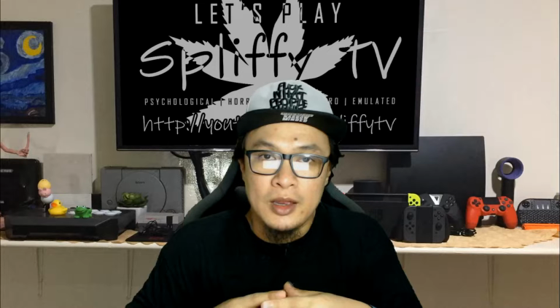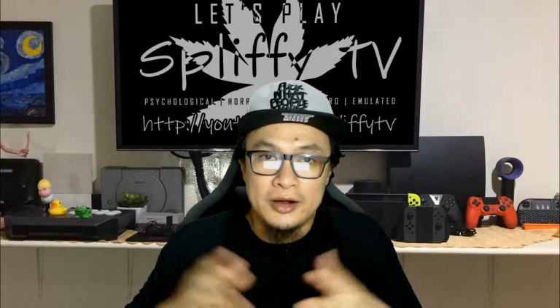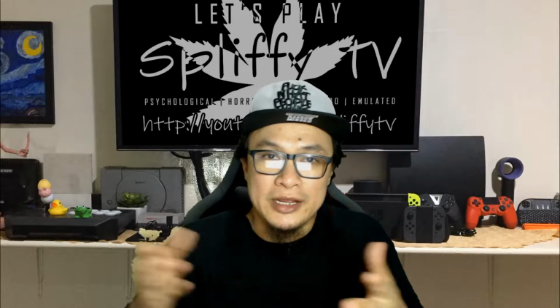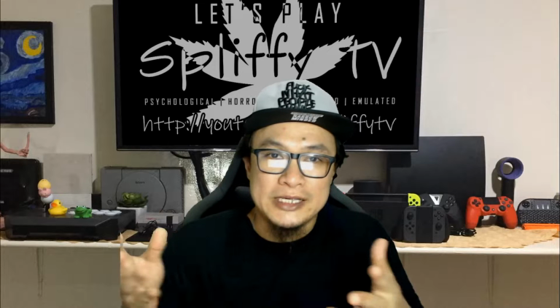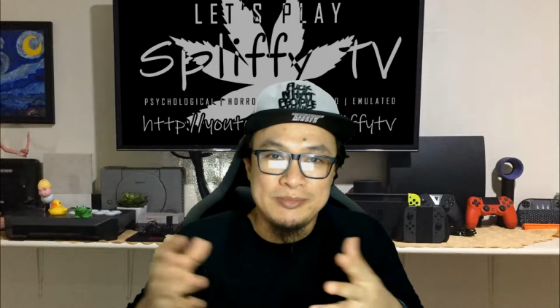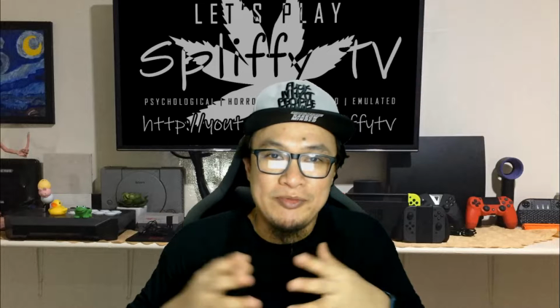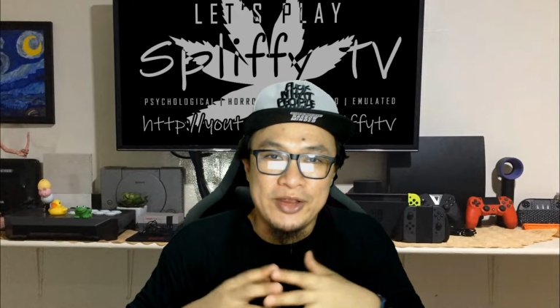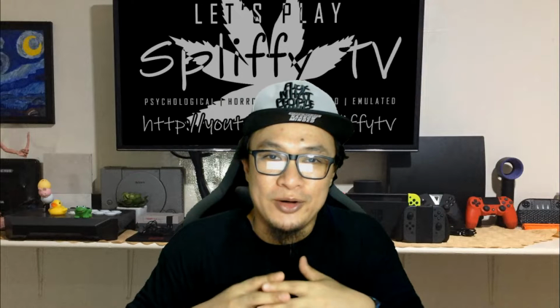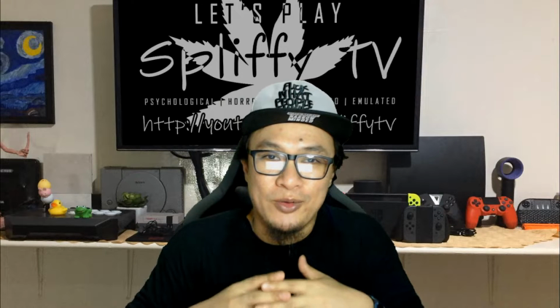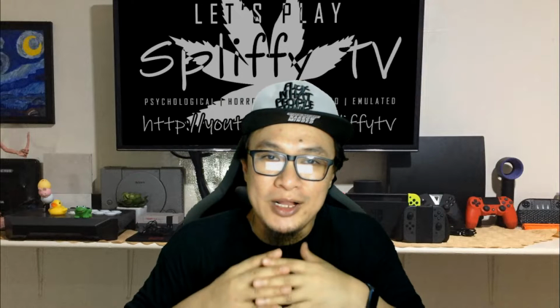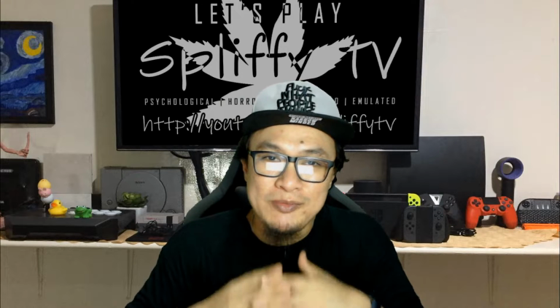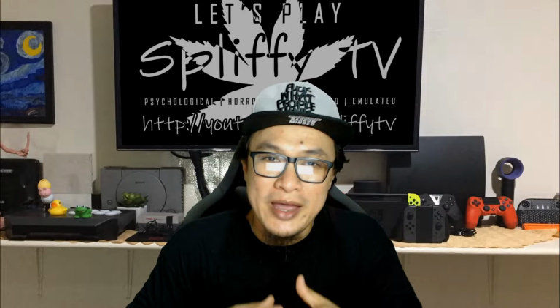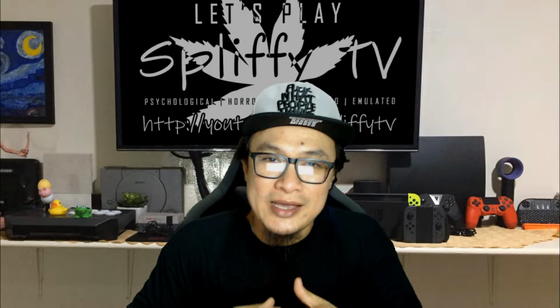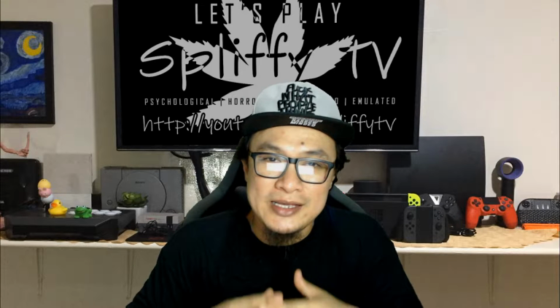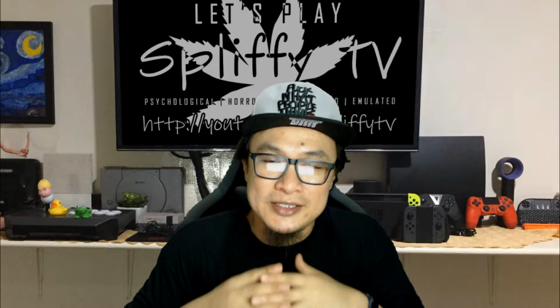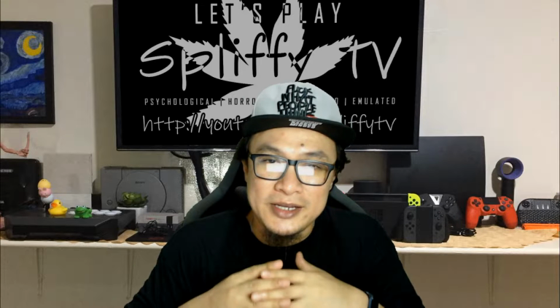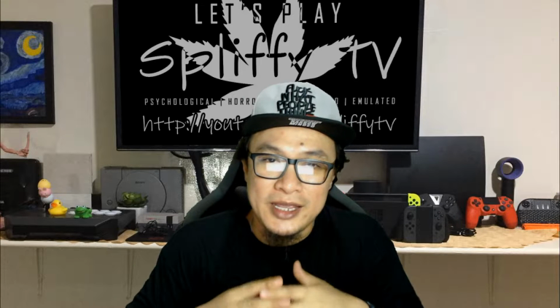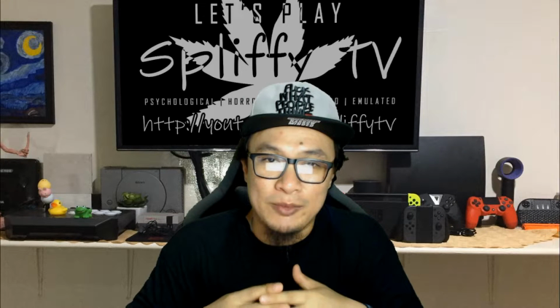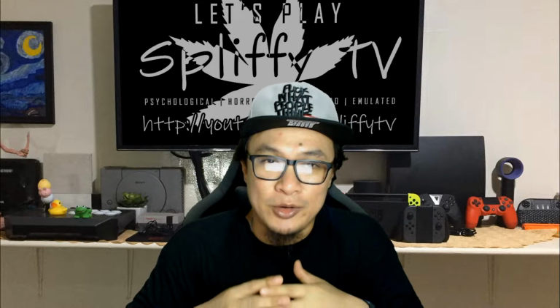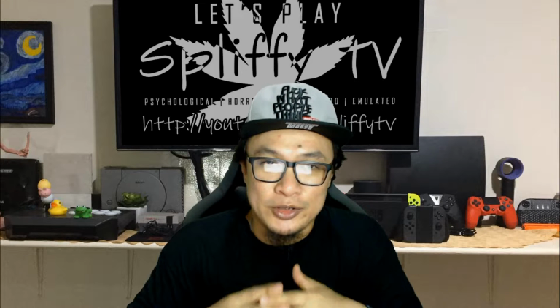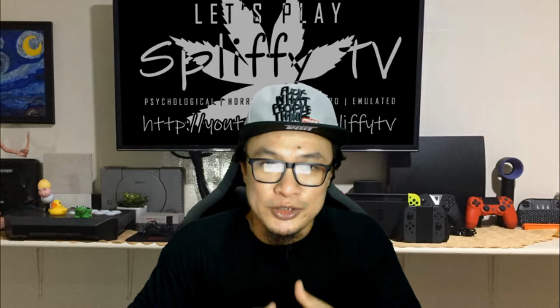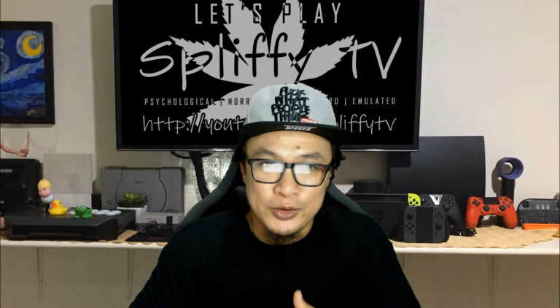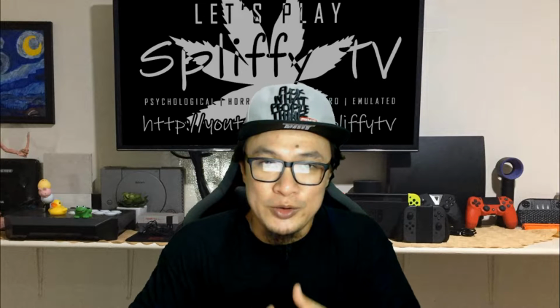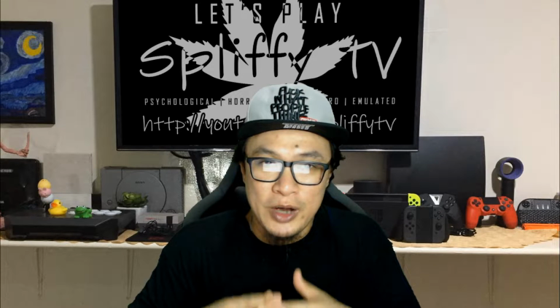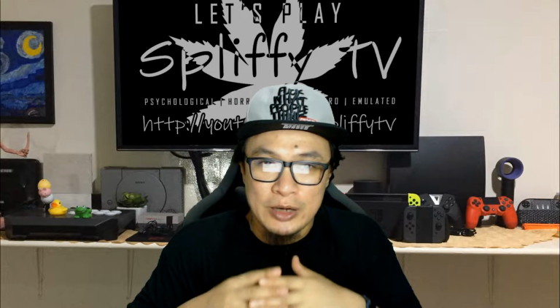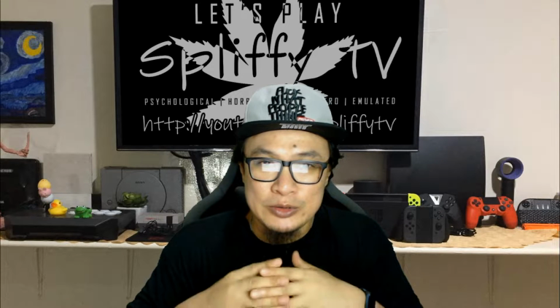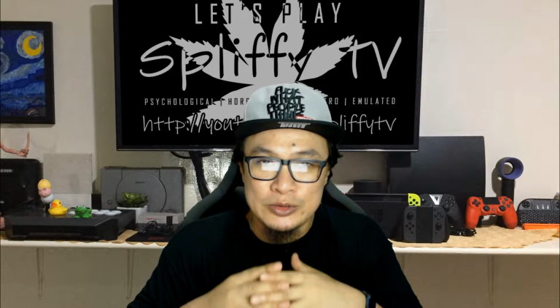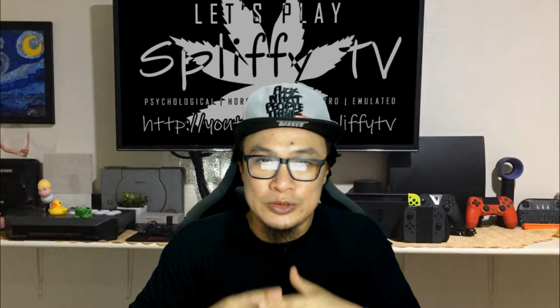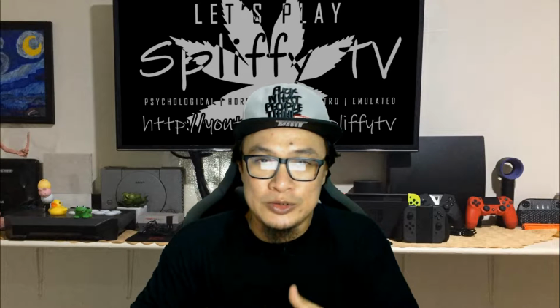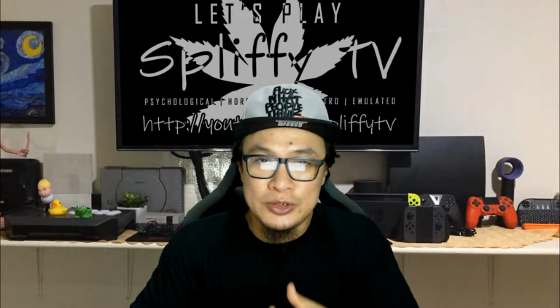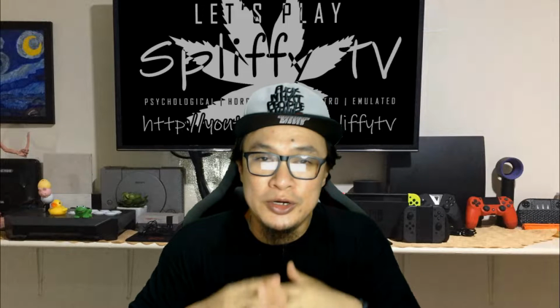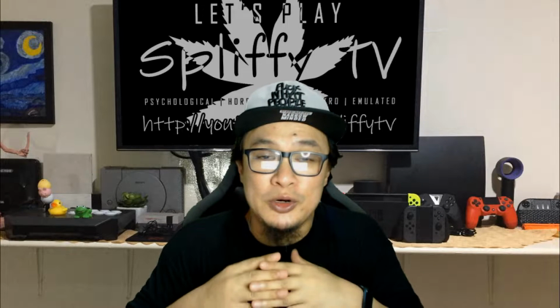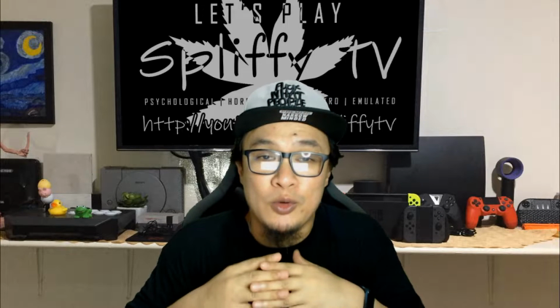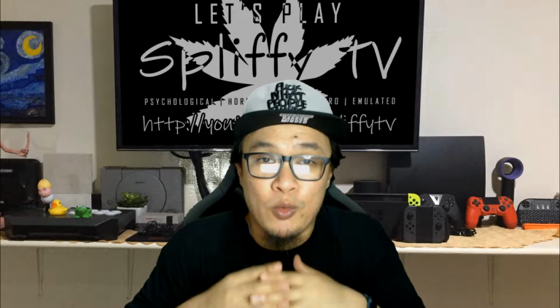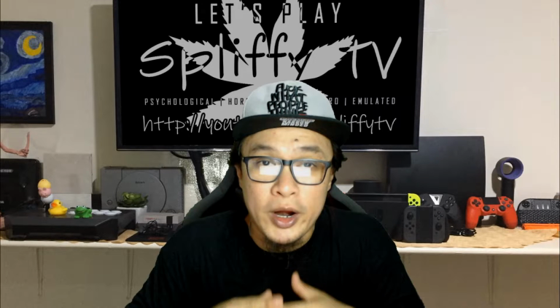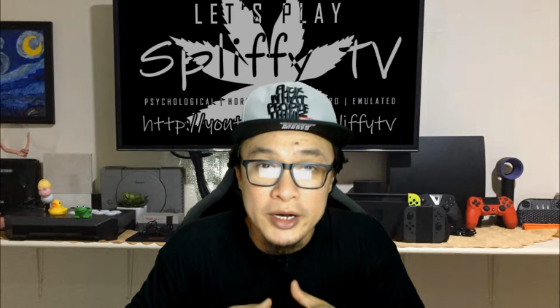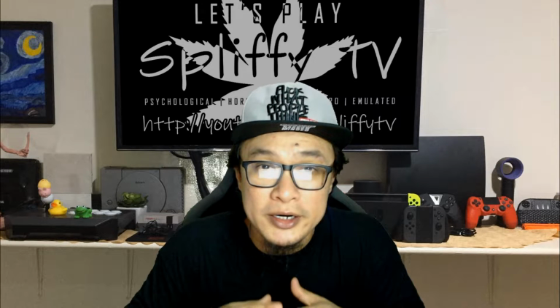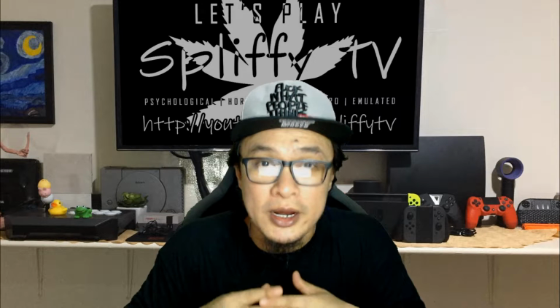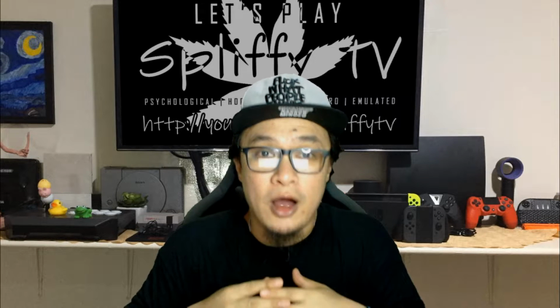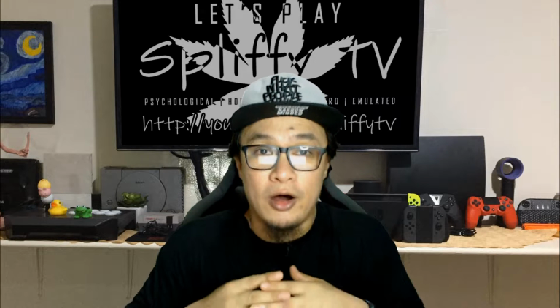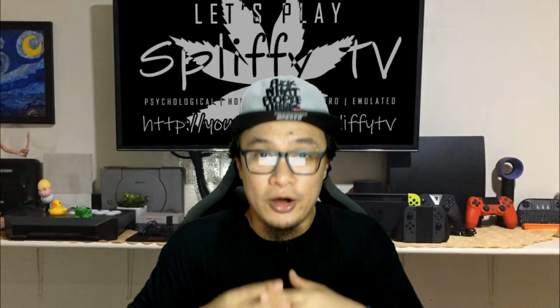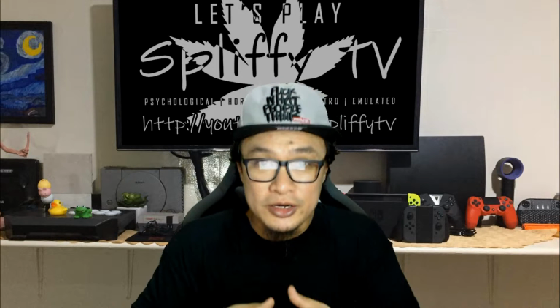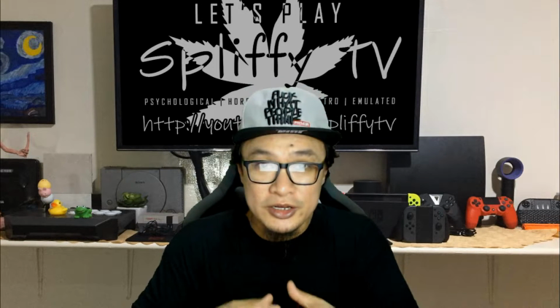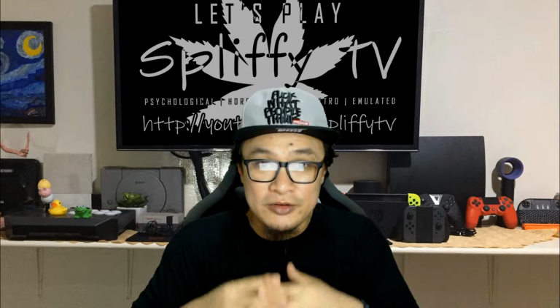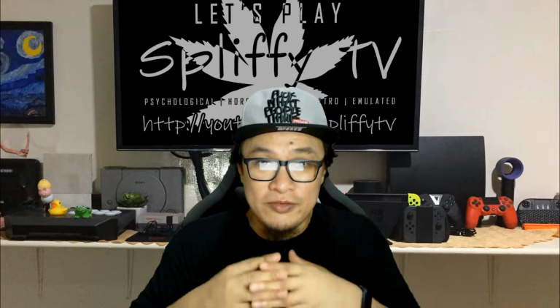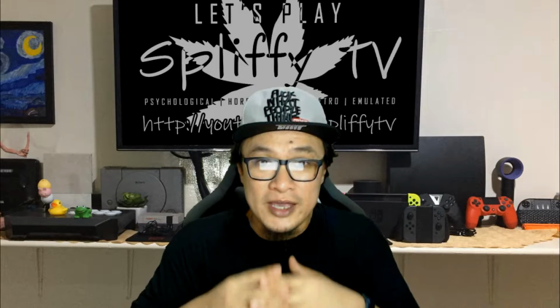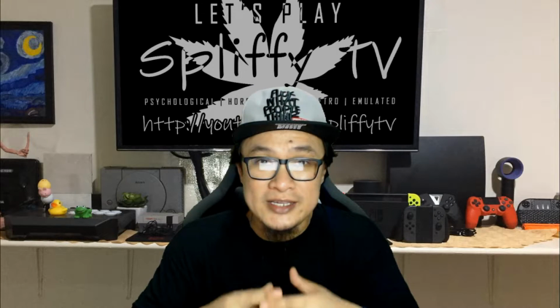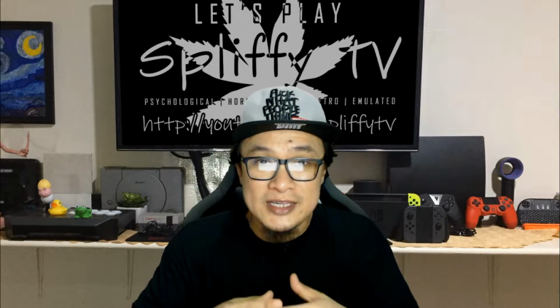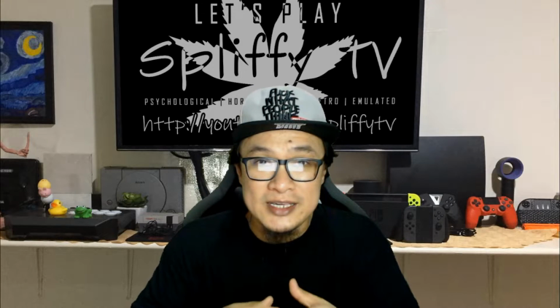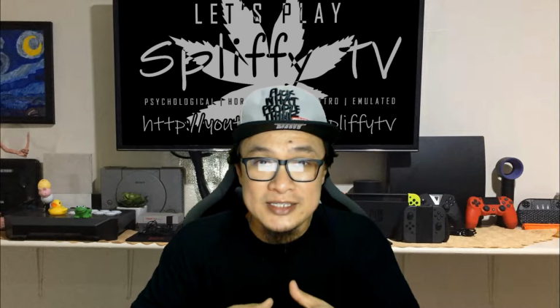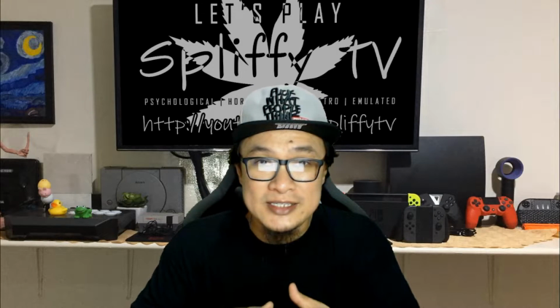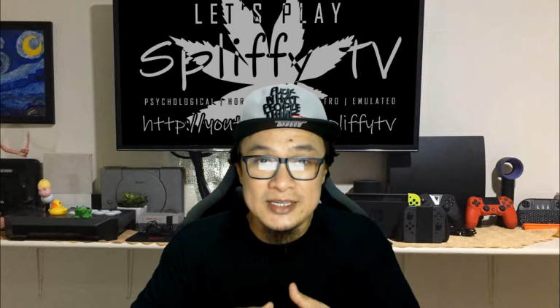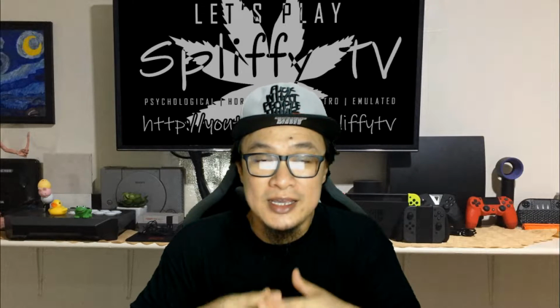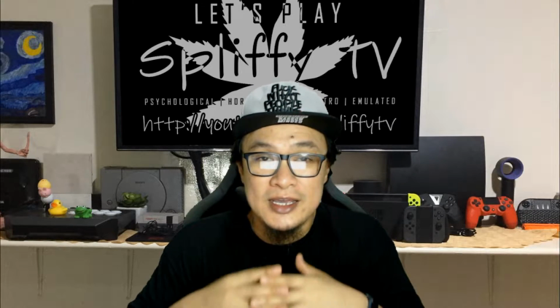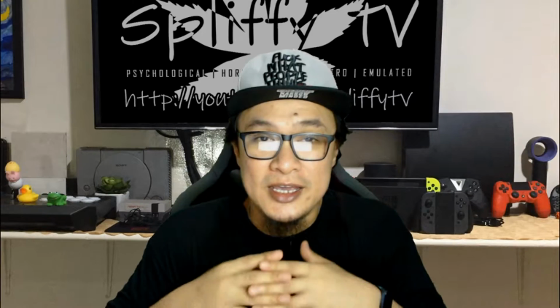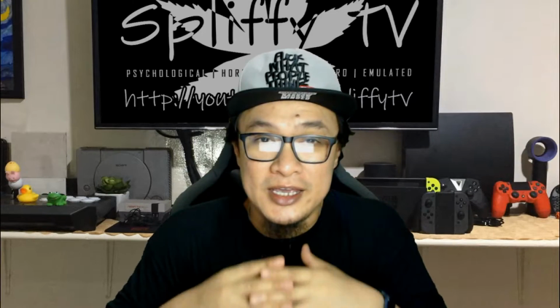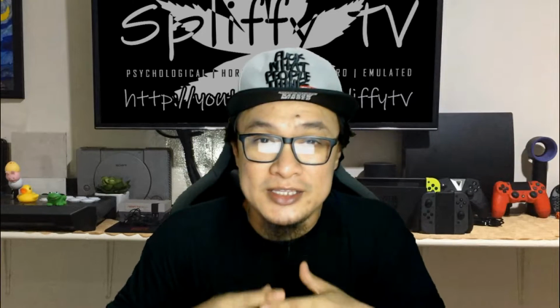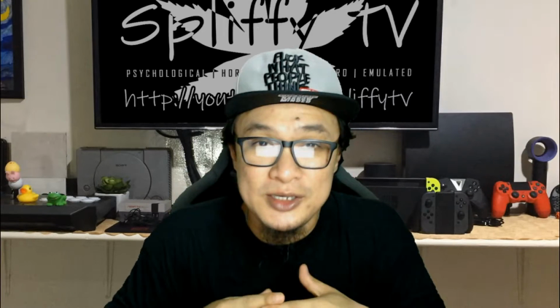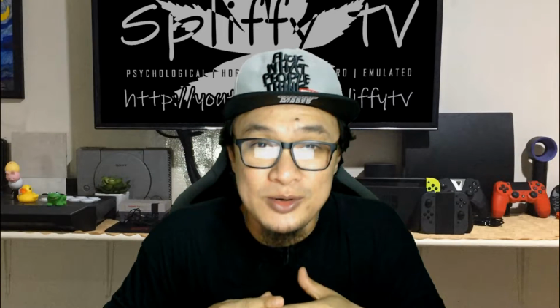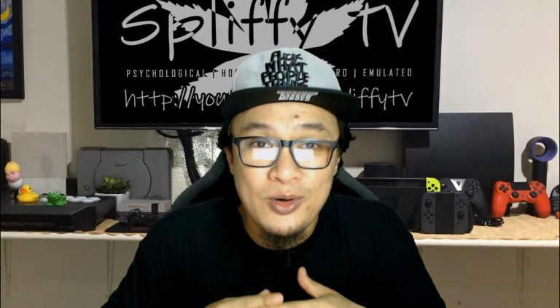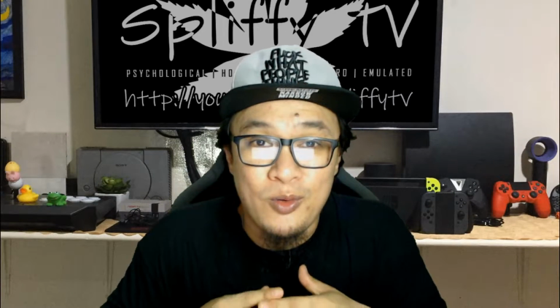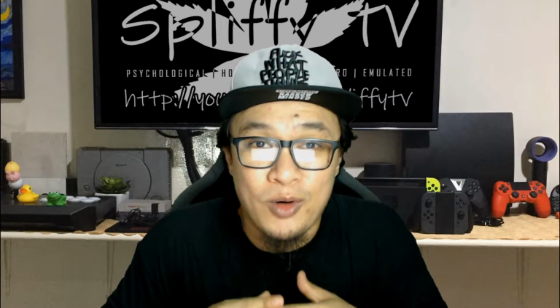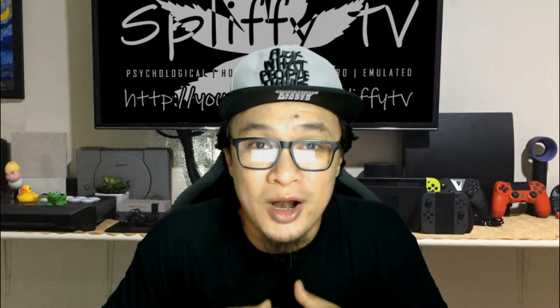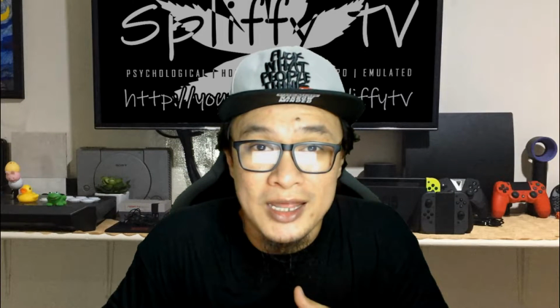All right guys, Privy here. Welcome back and today I'm going to show you how to turn your wired audio devices into wireless.